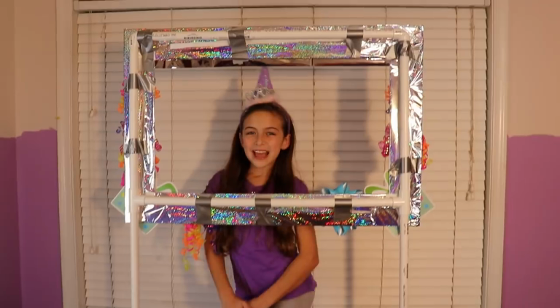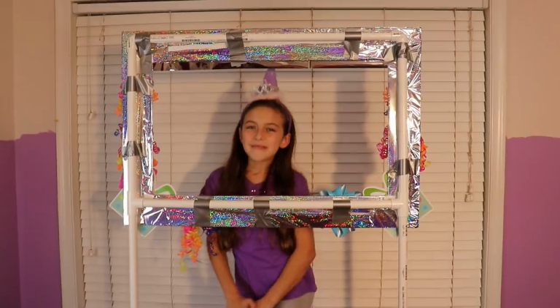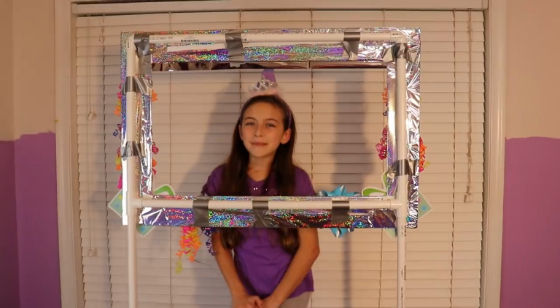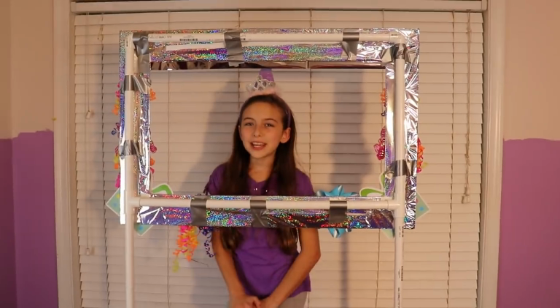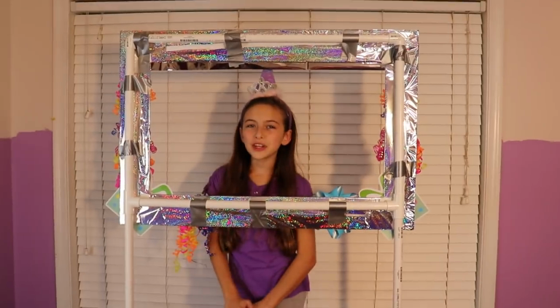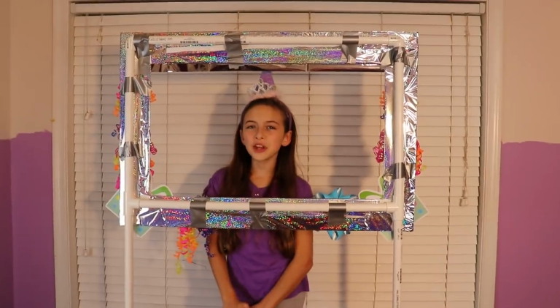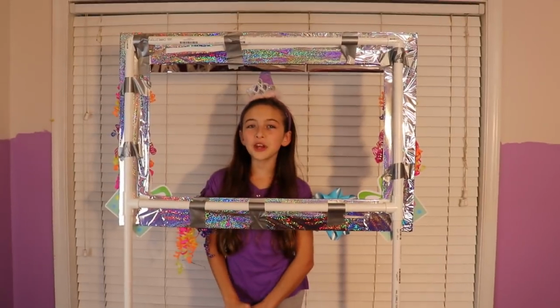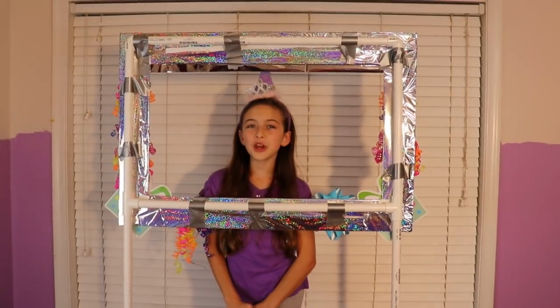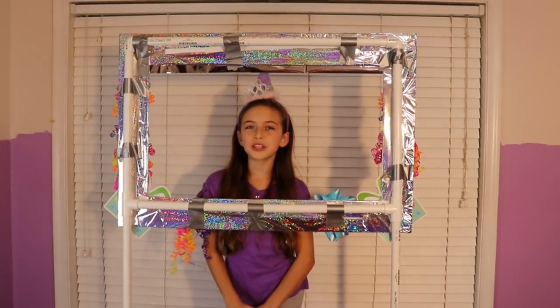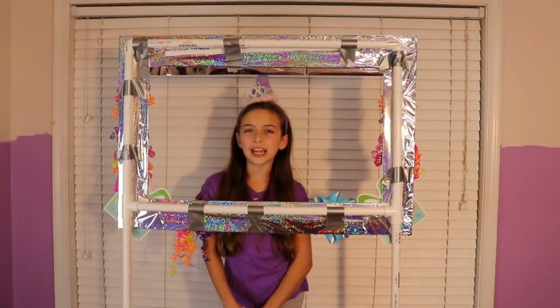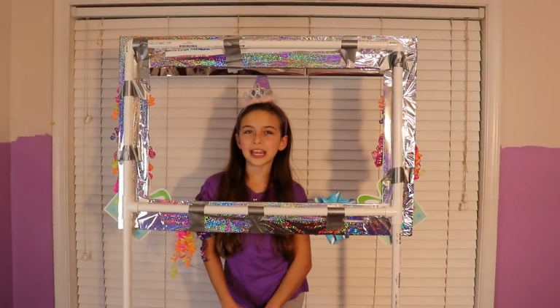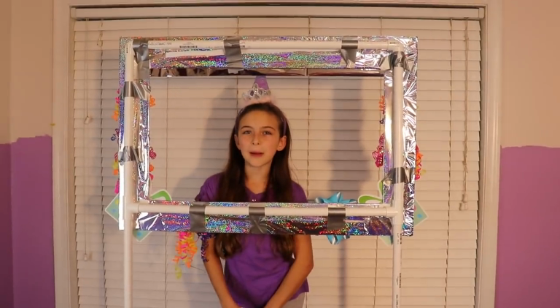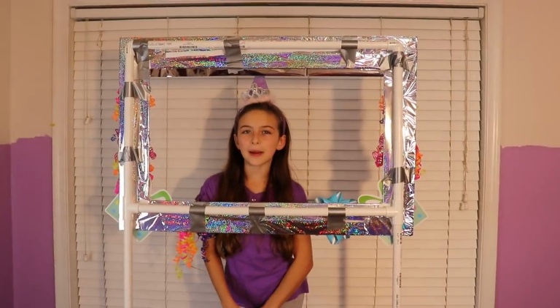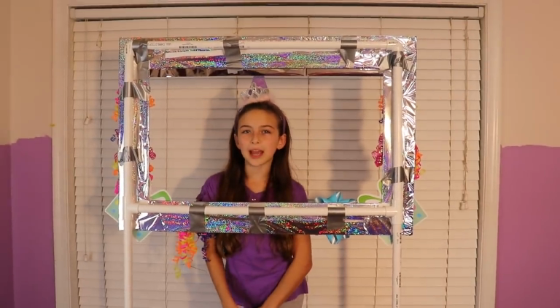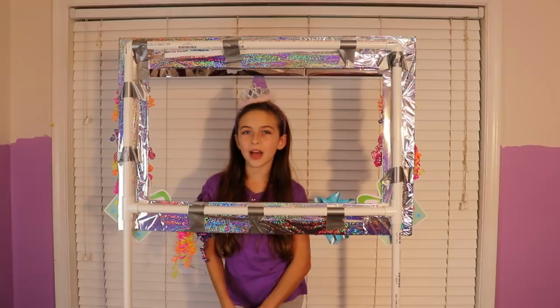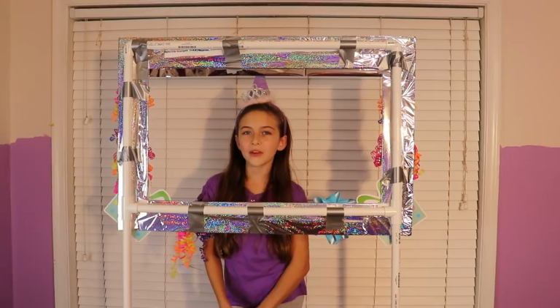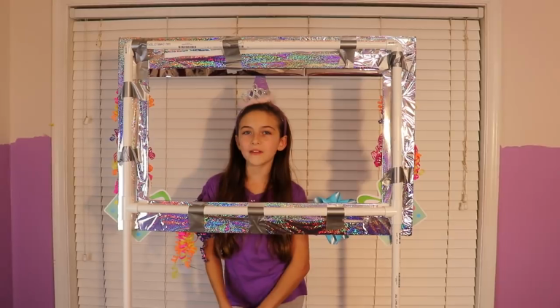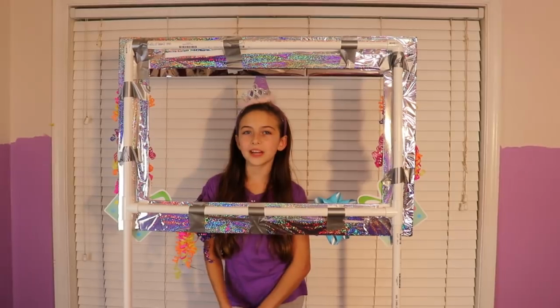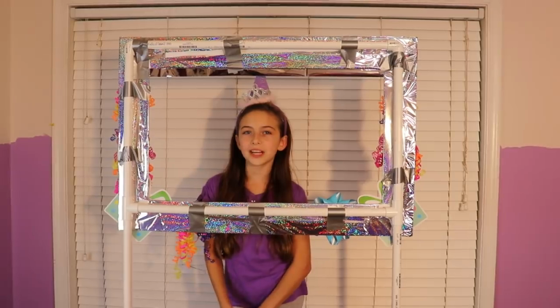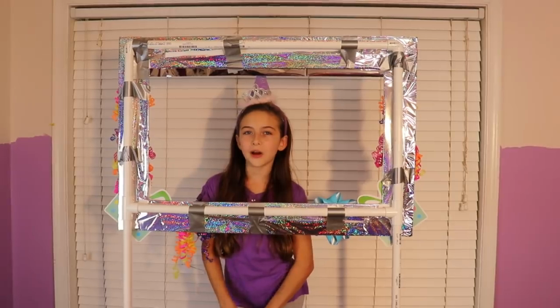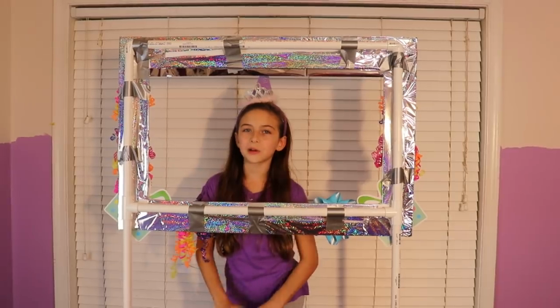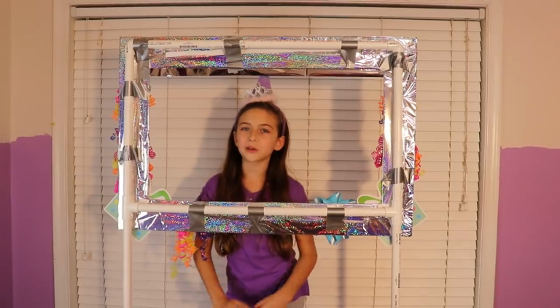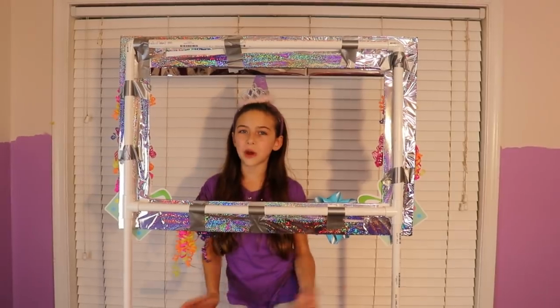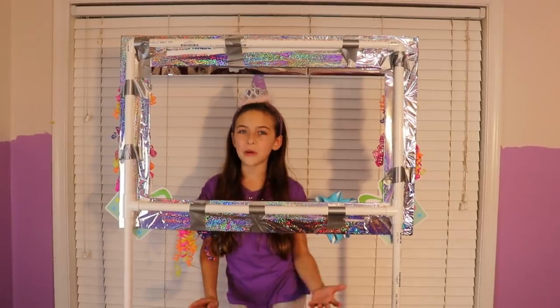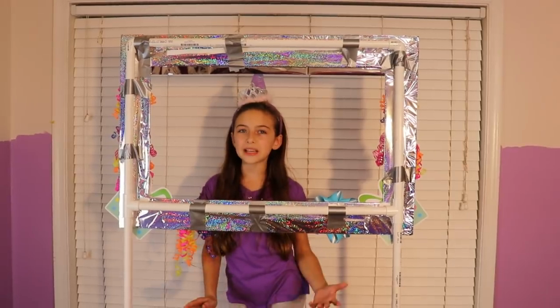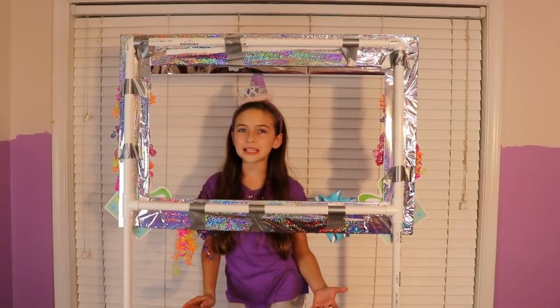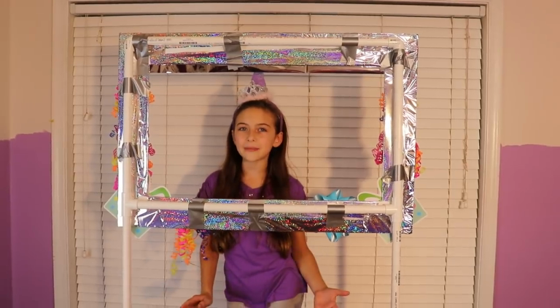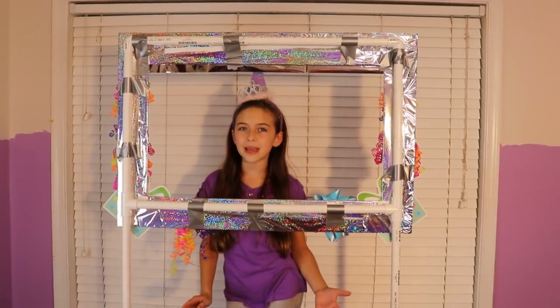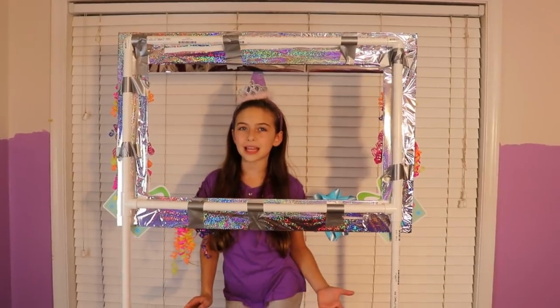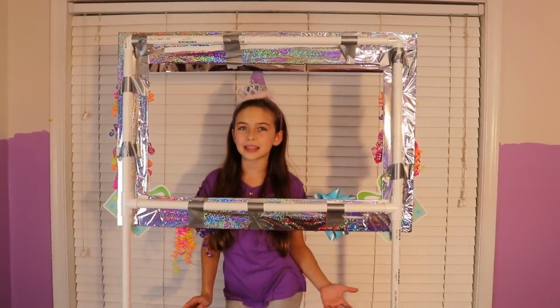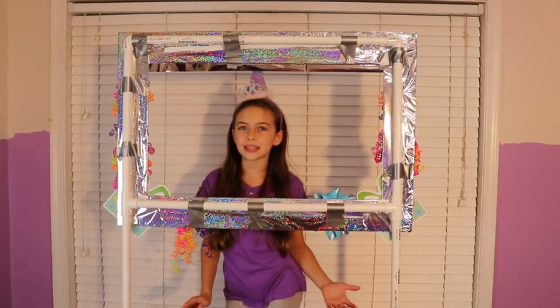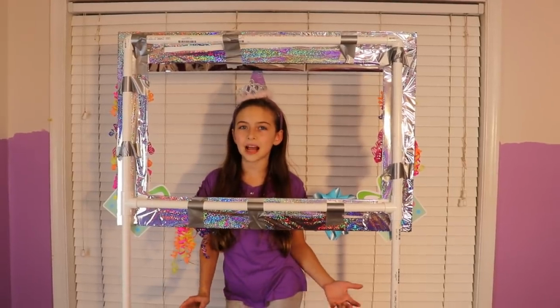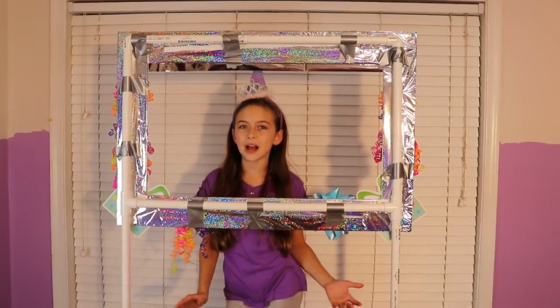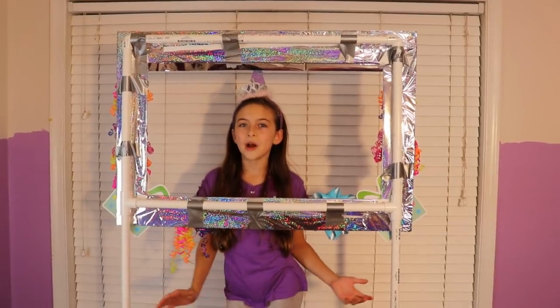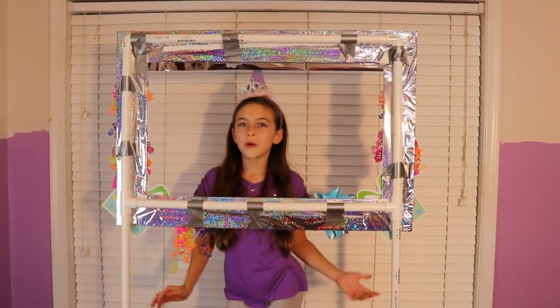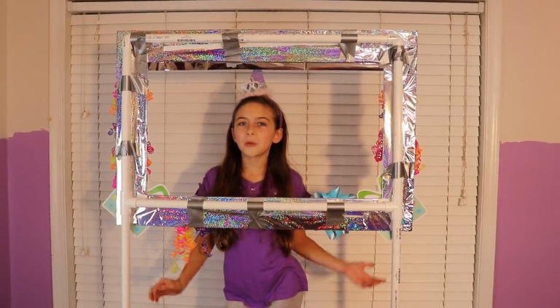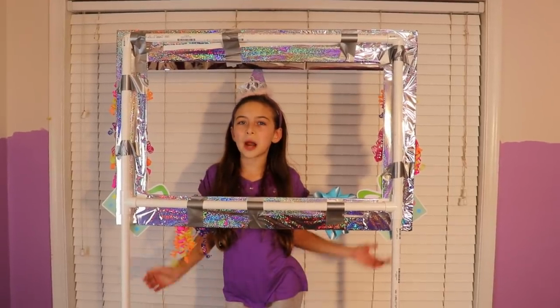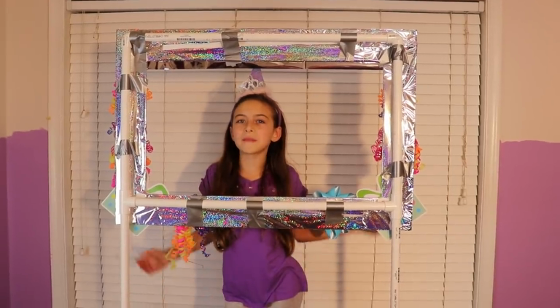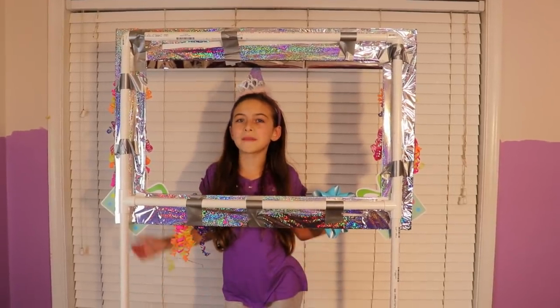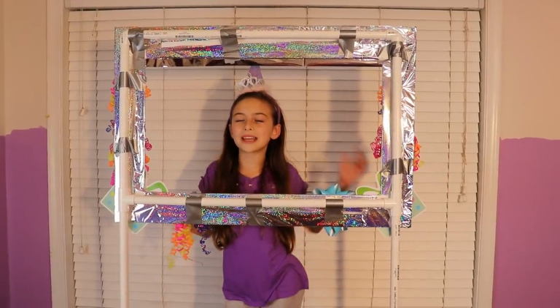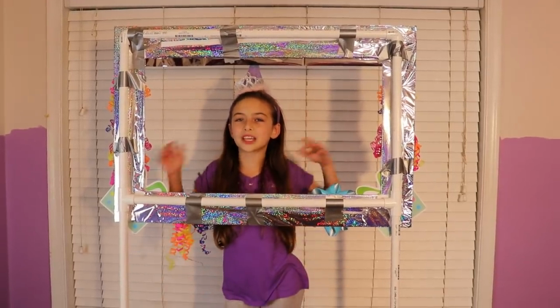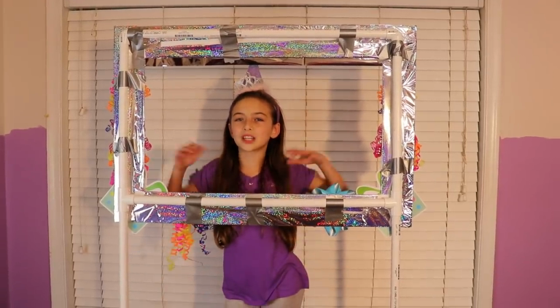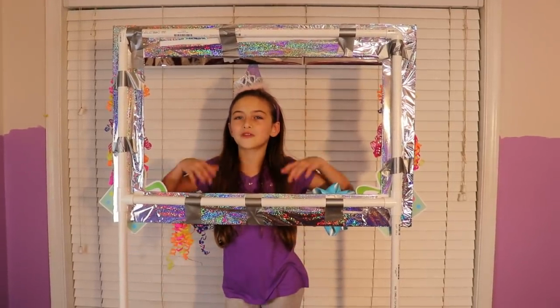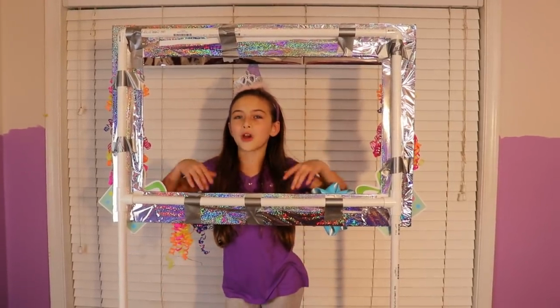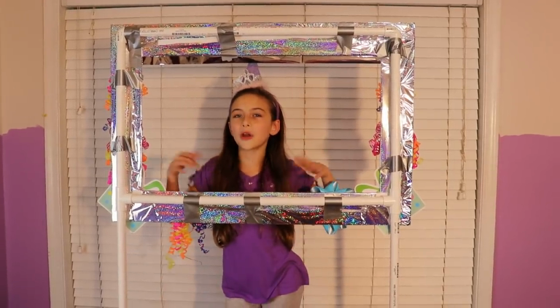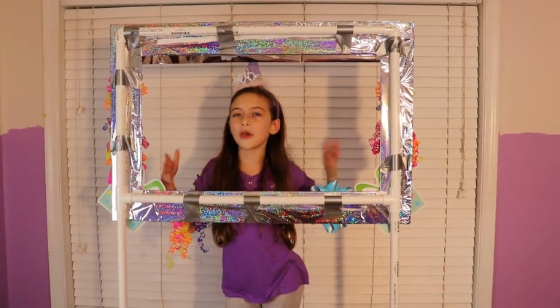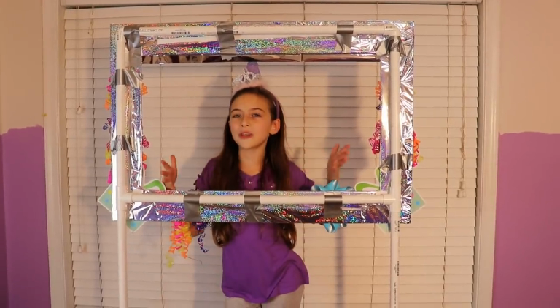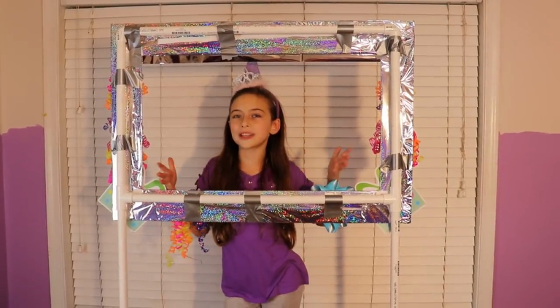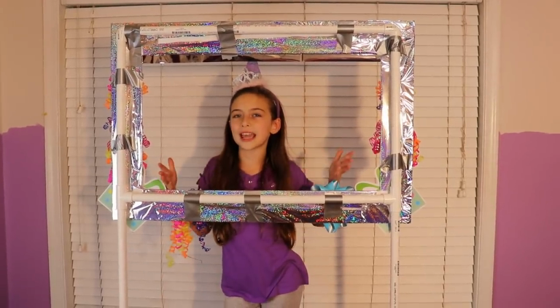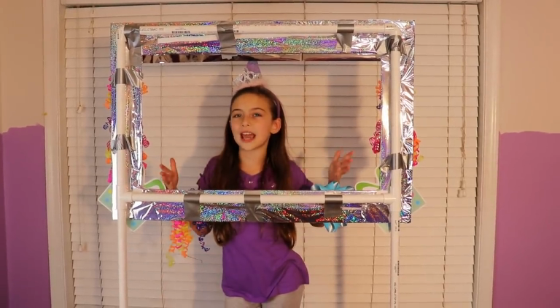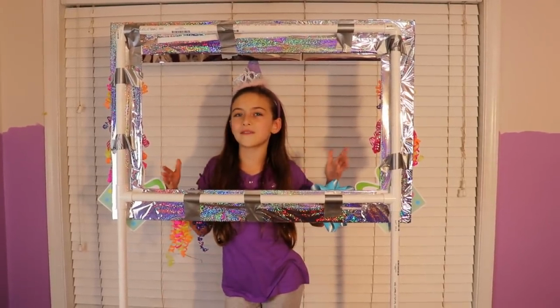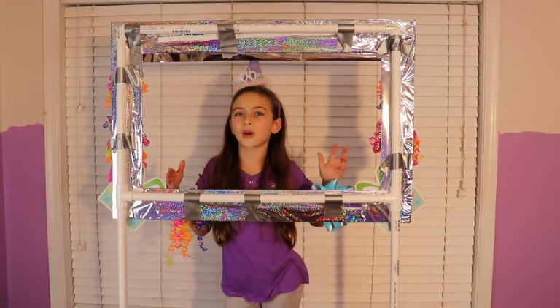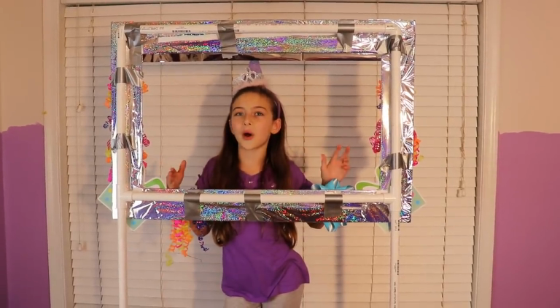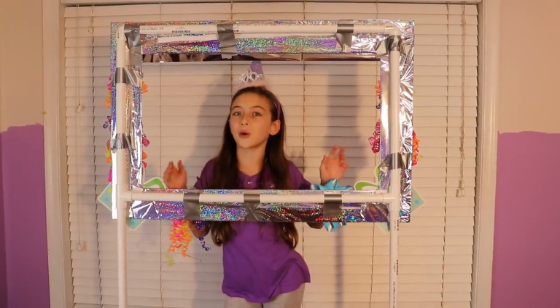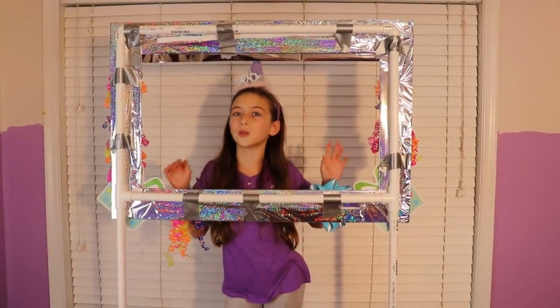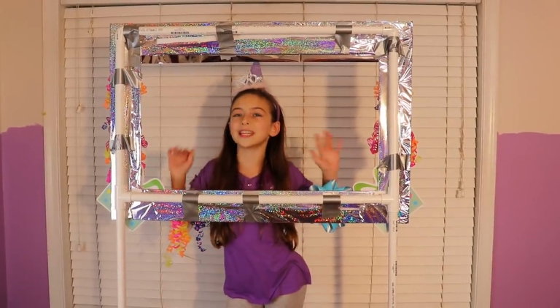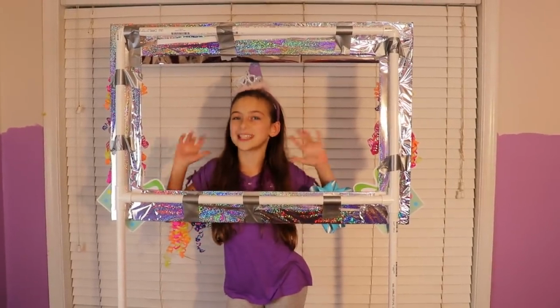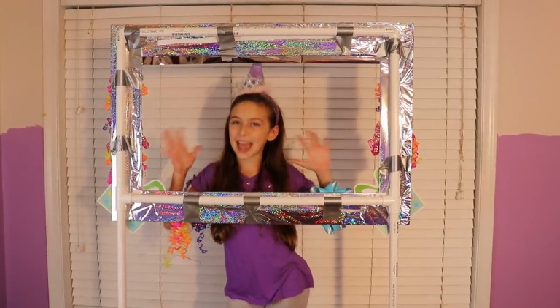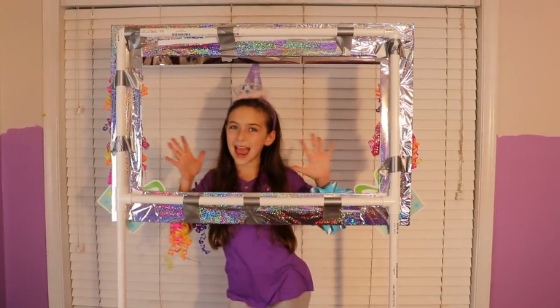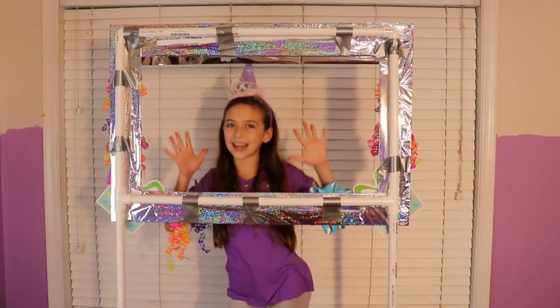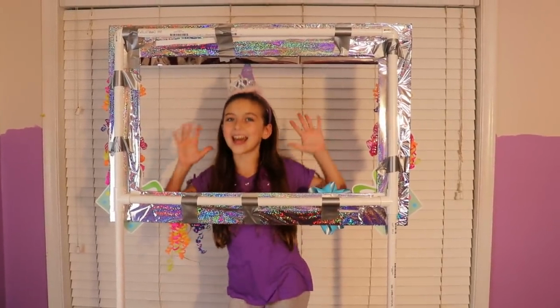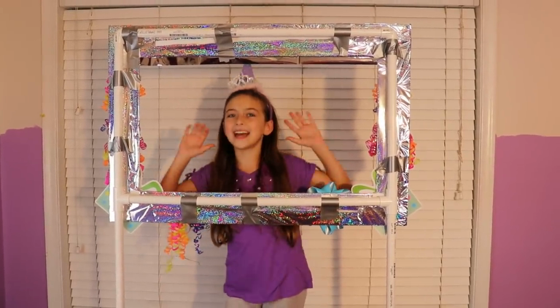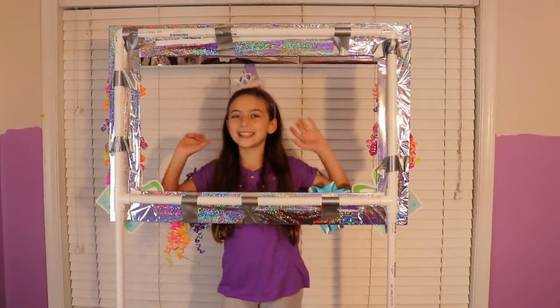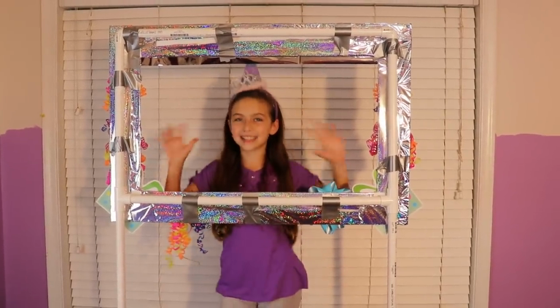Make sure you go check out my other video on Grow with Samantha where I made this photo stand for only $10.